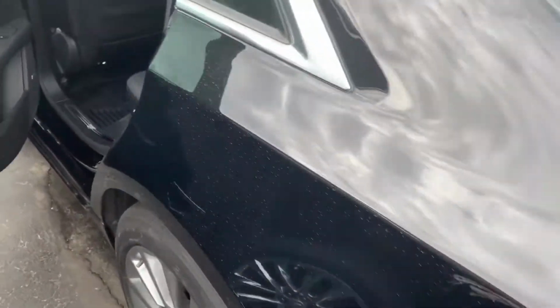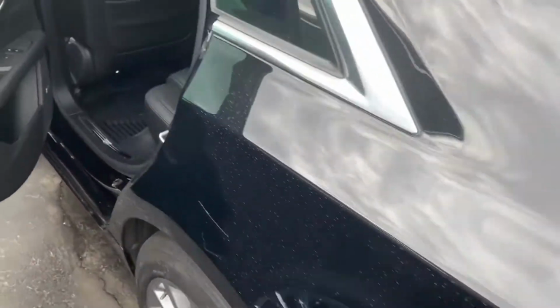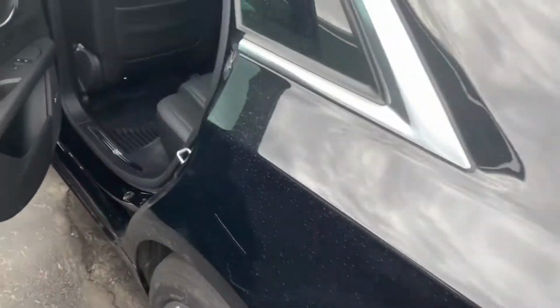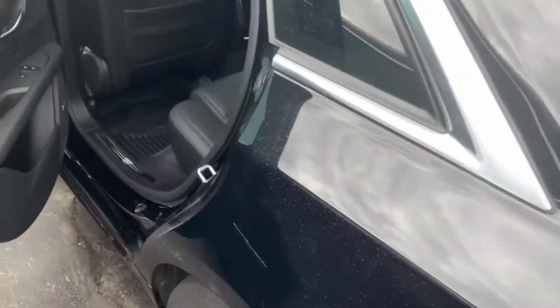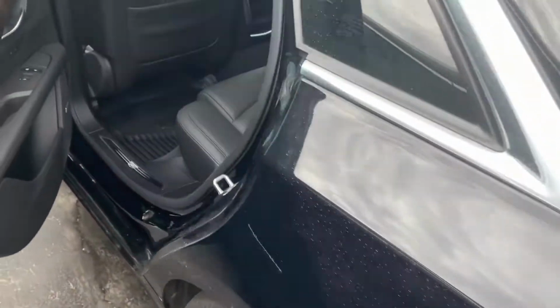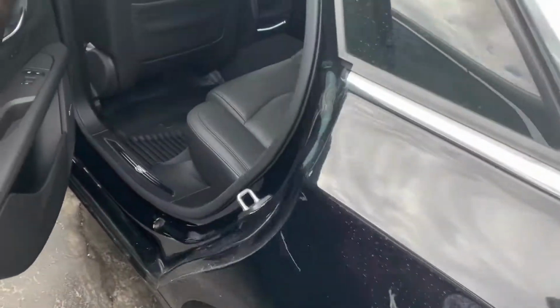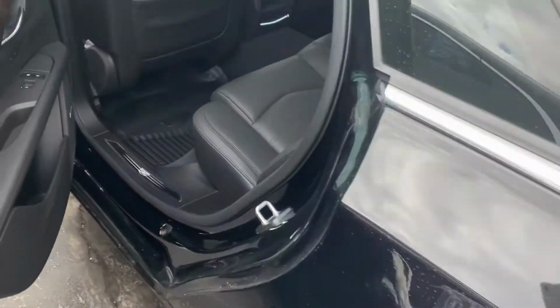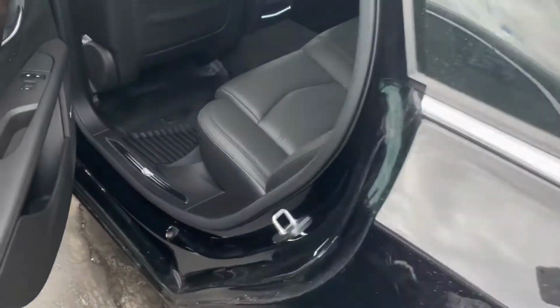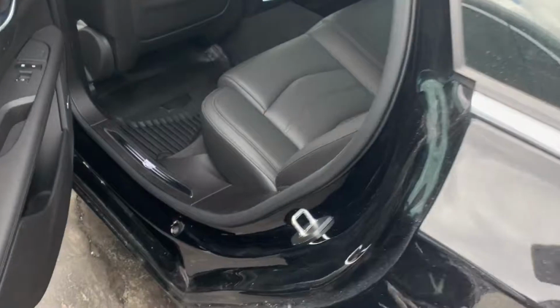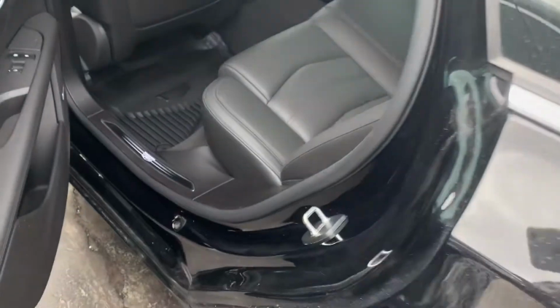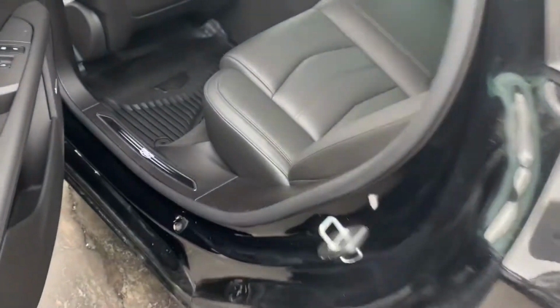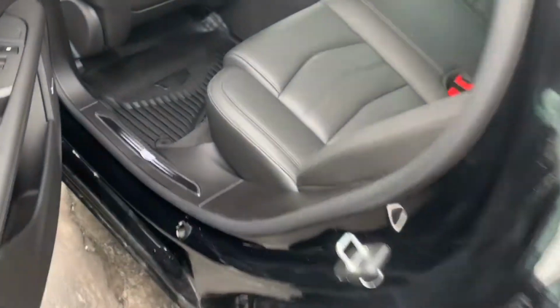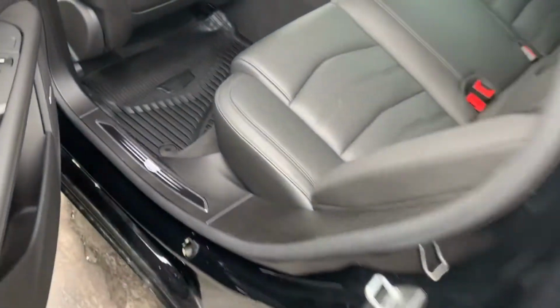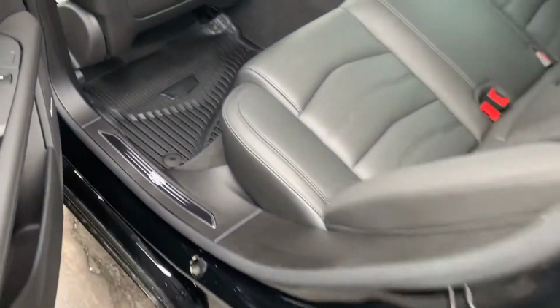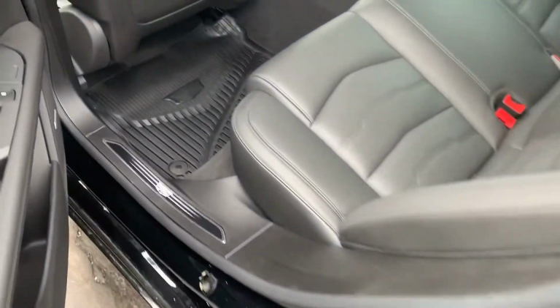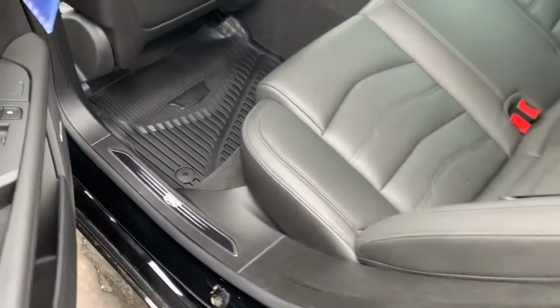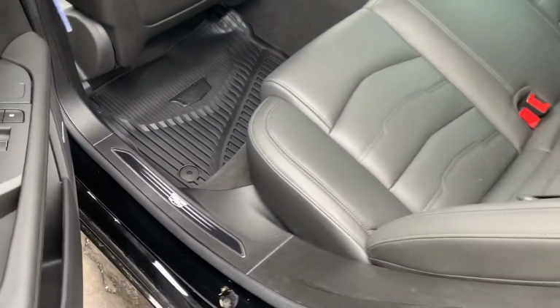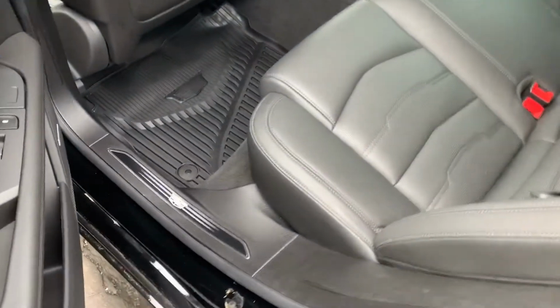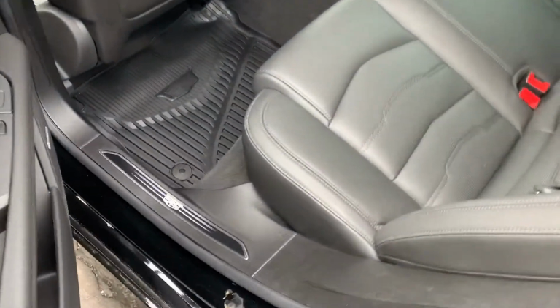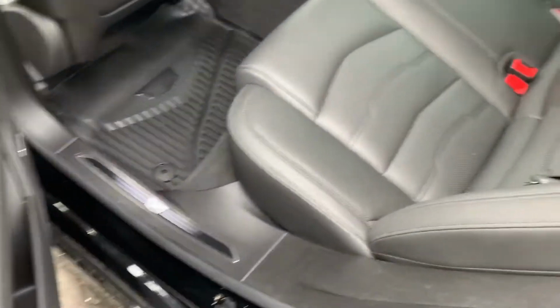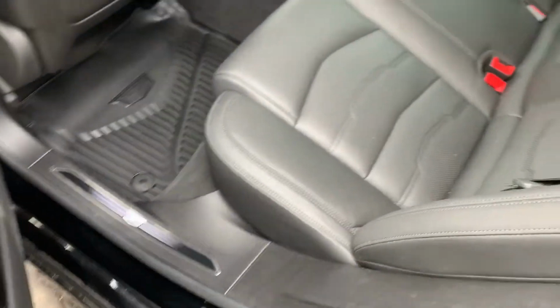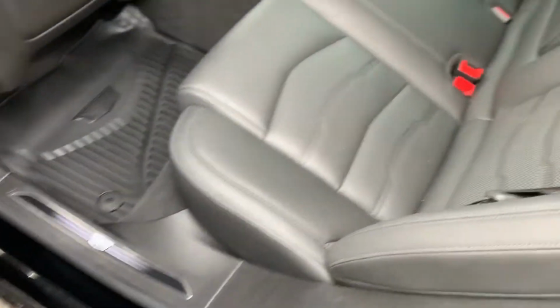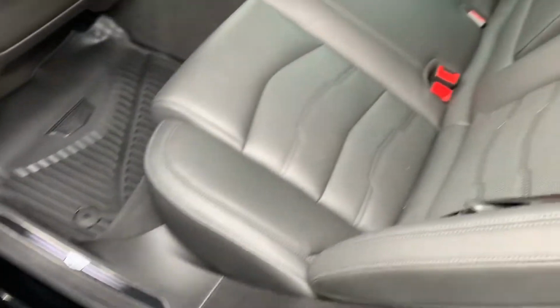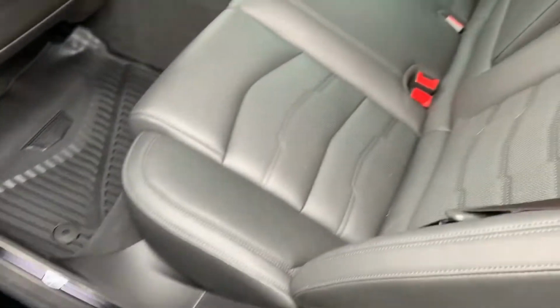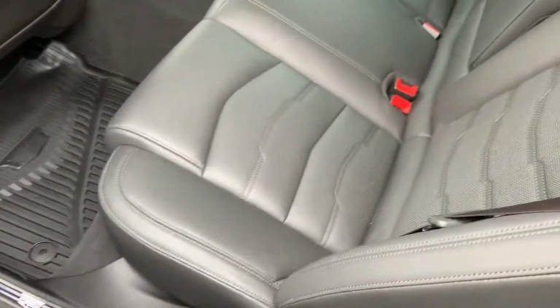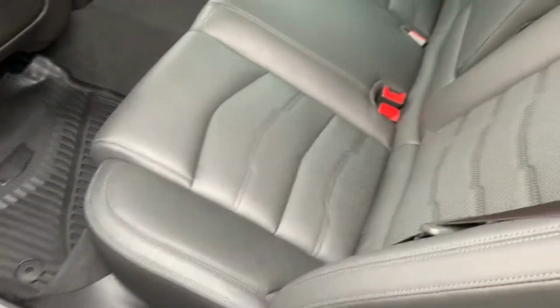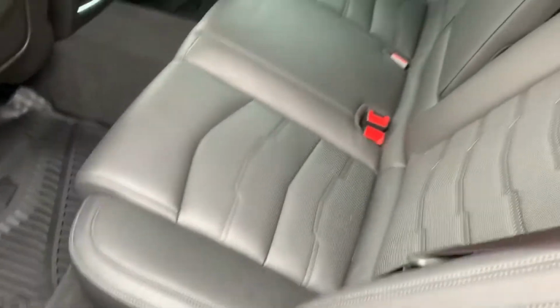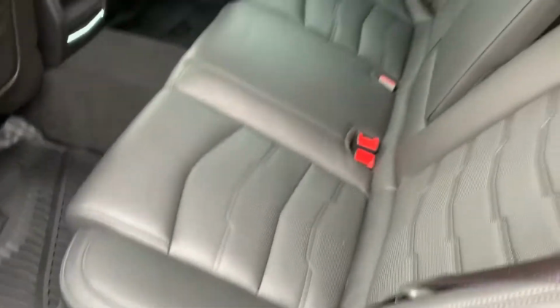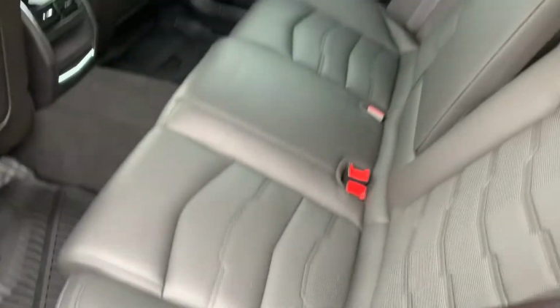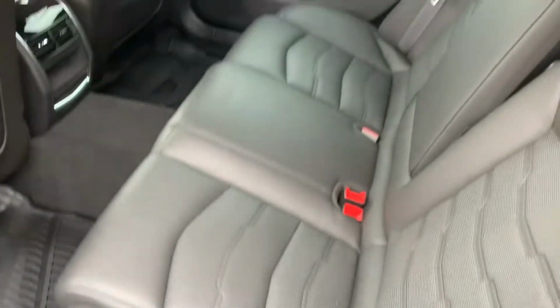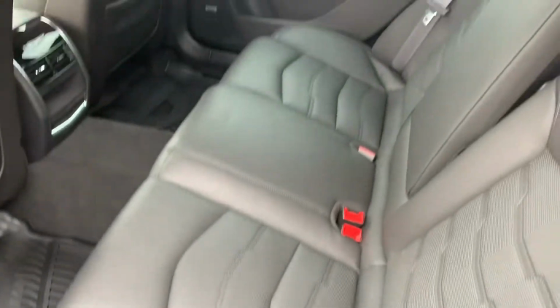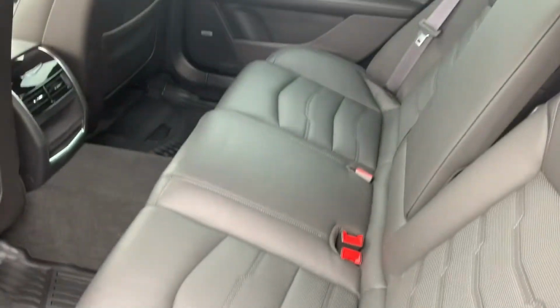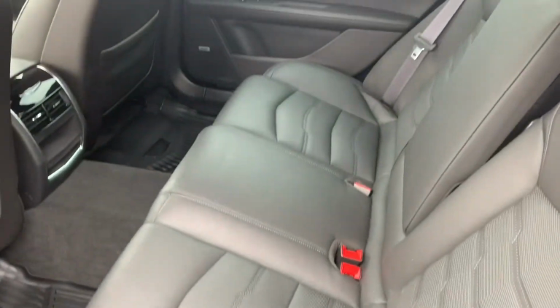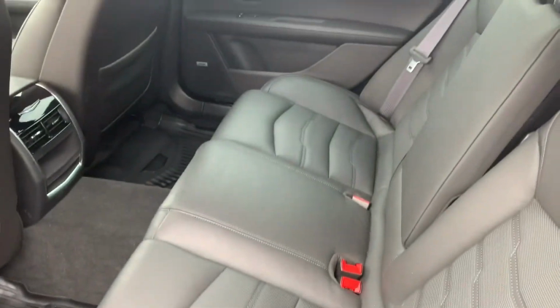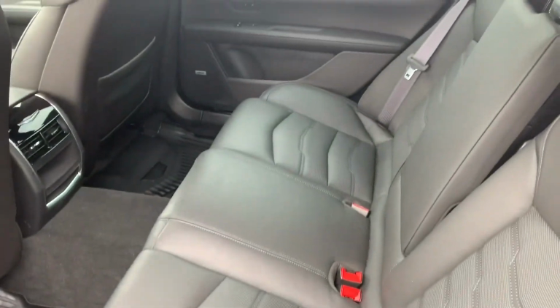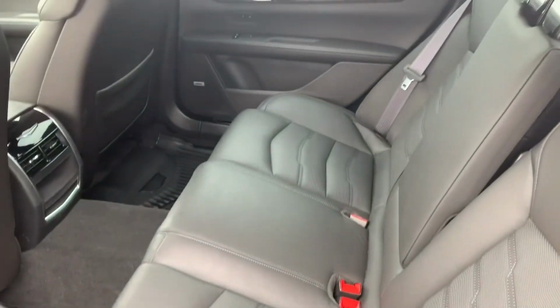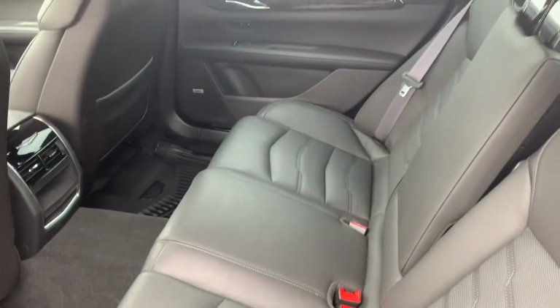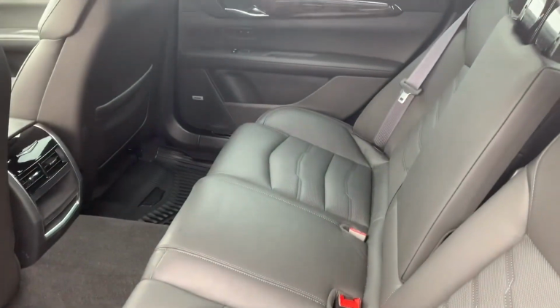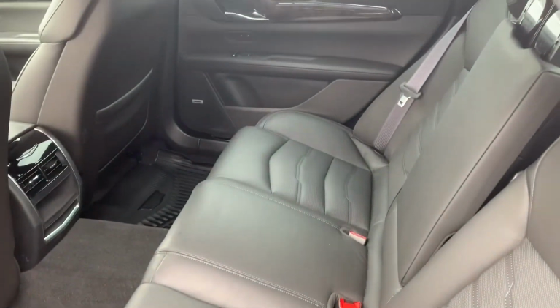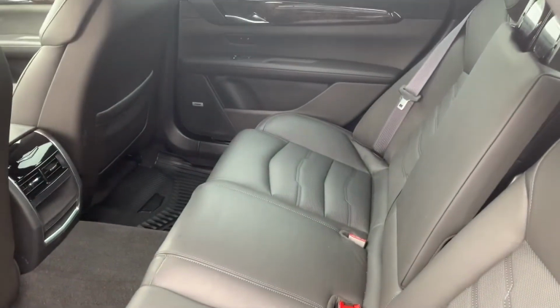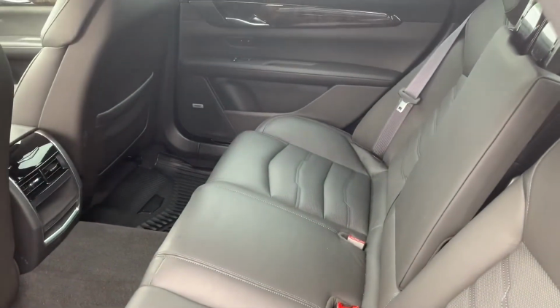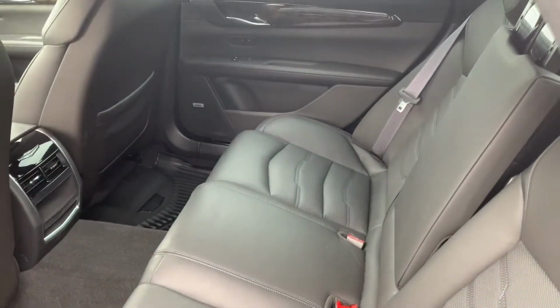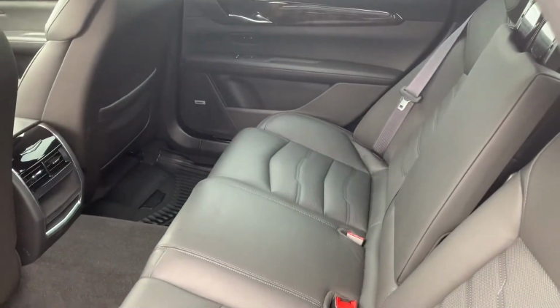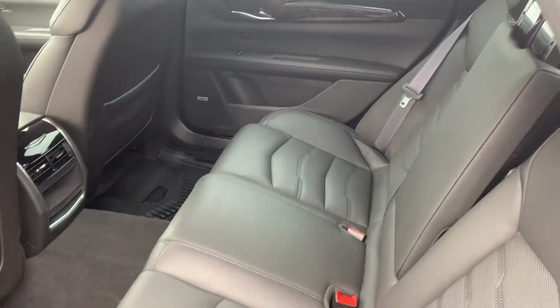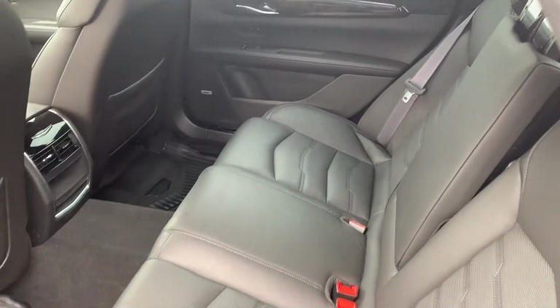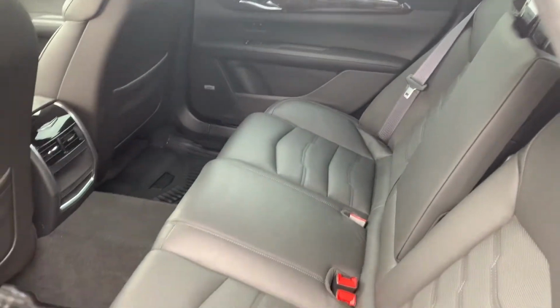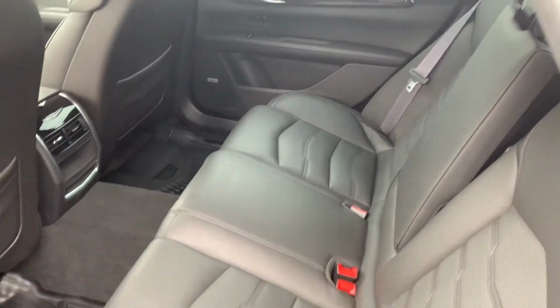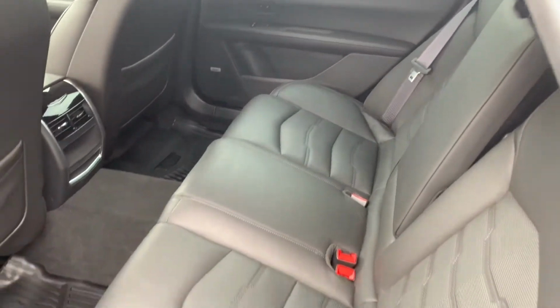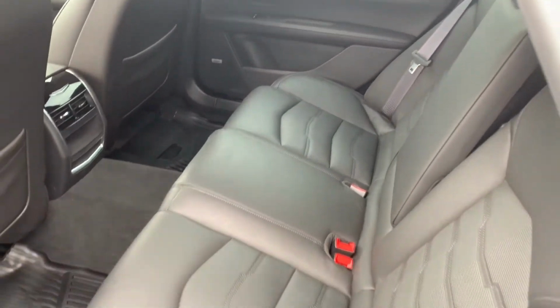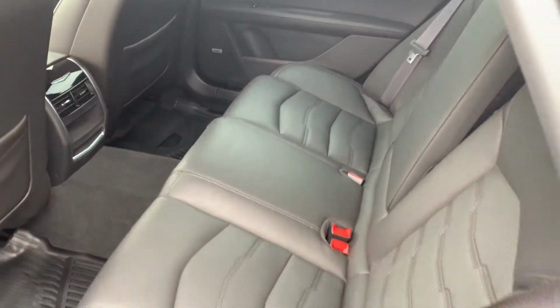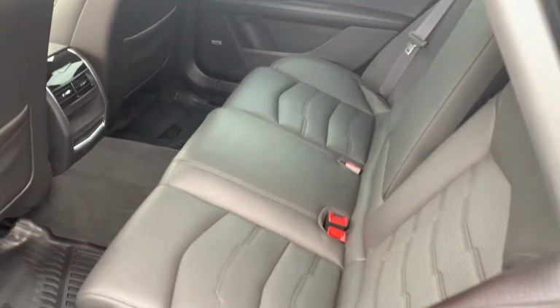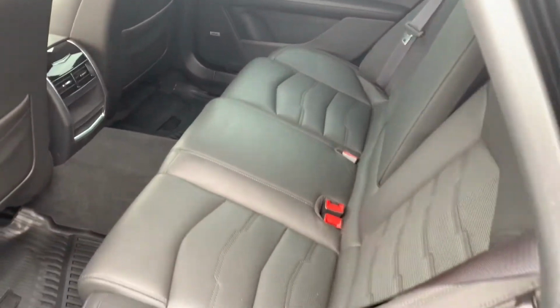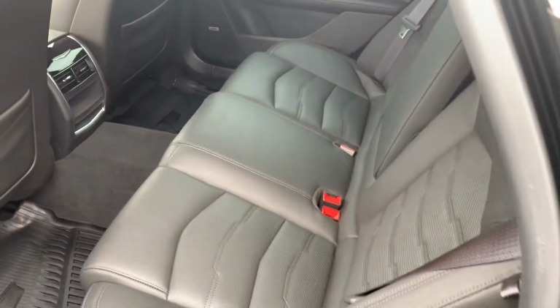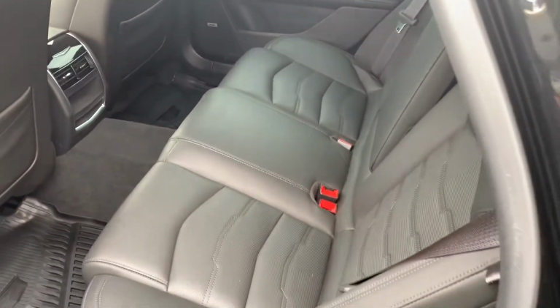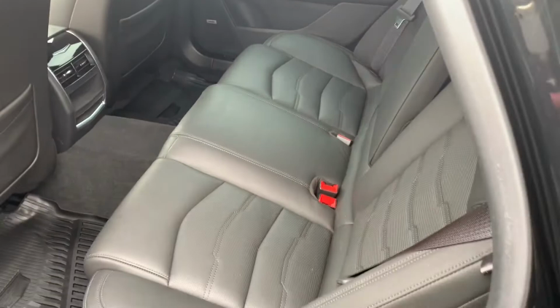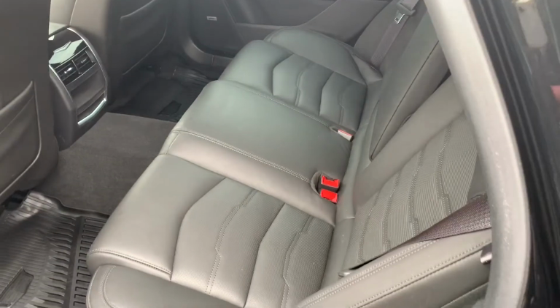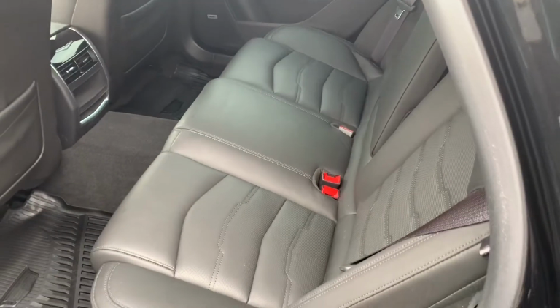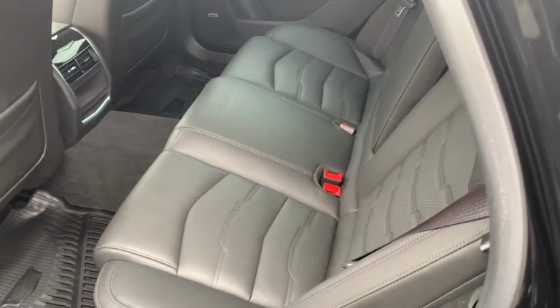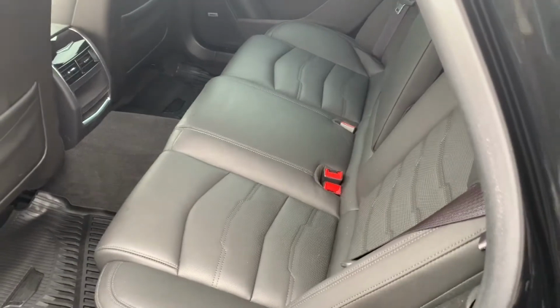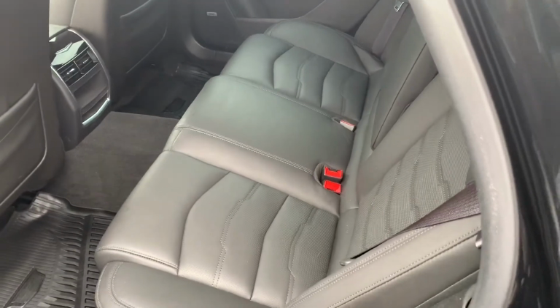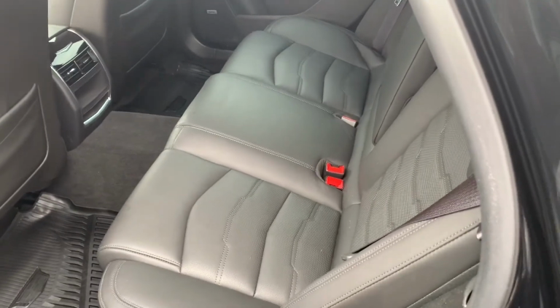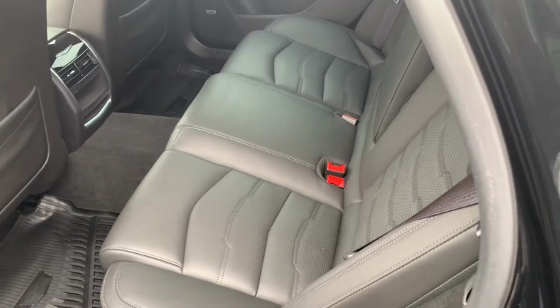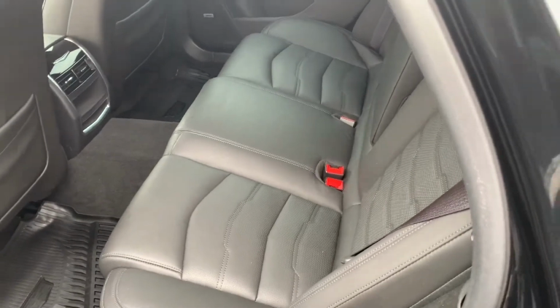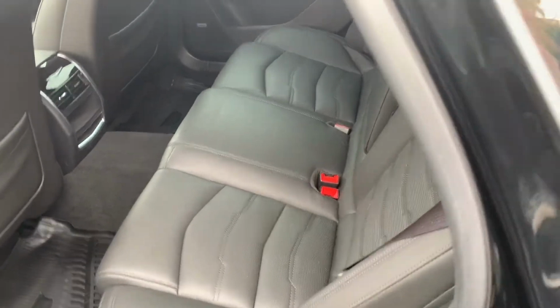Just a quick shot of the interior here — the Cadillac sill plates. The leather is still in fantastic shape, with no visible rips, tears, or stains.